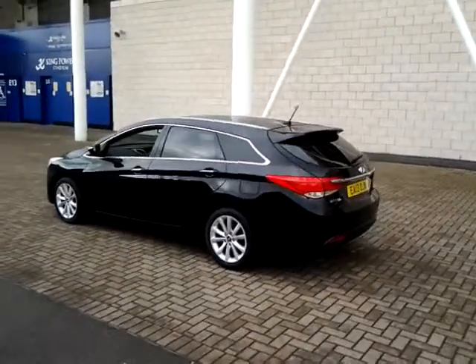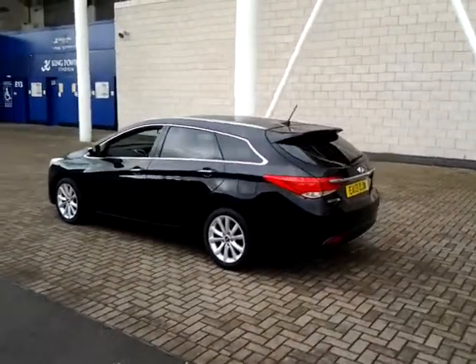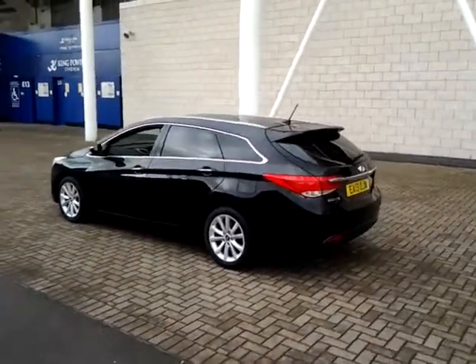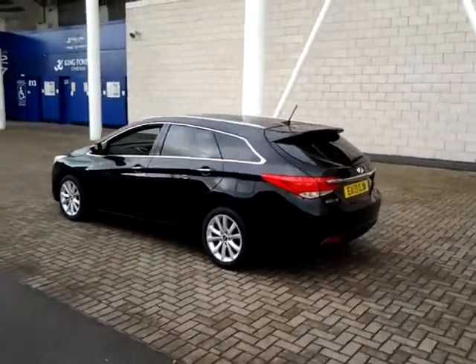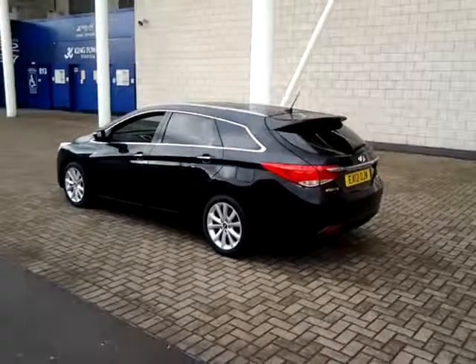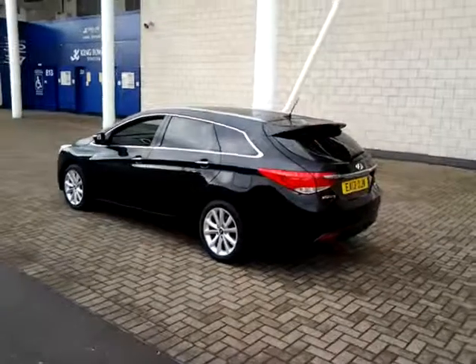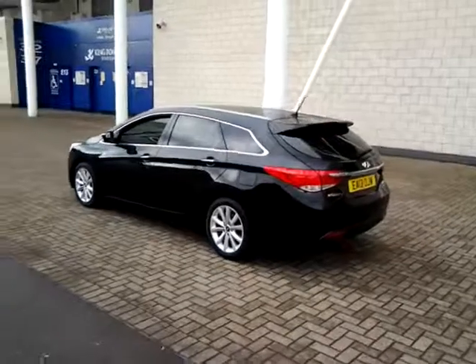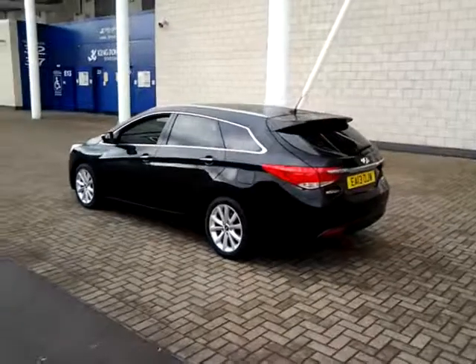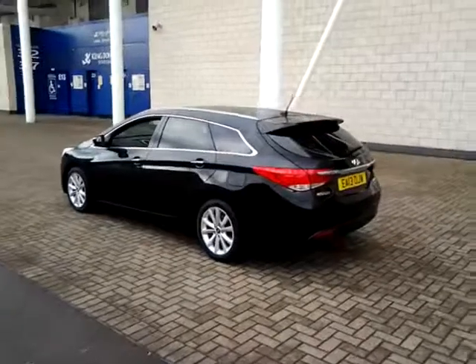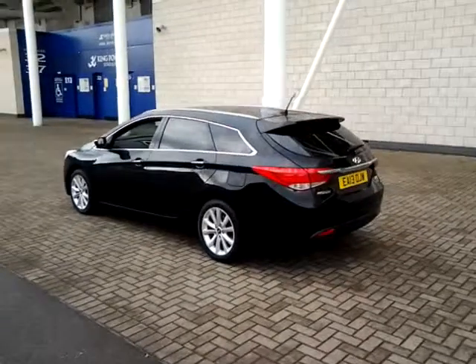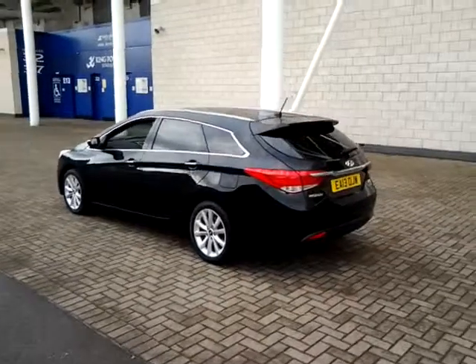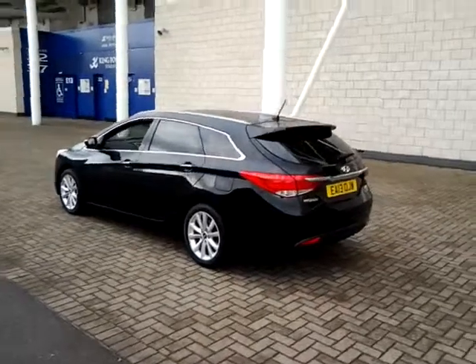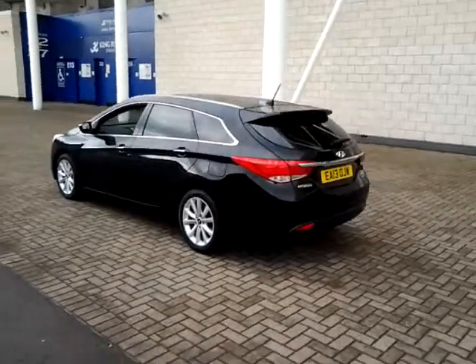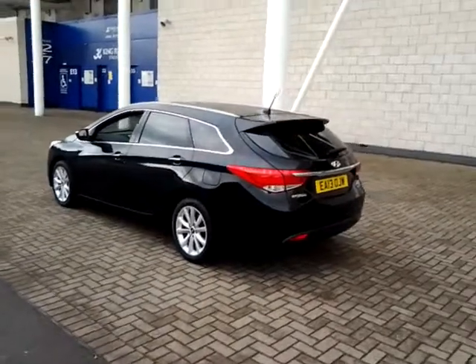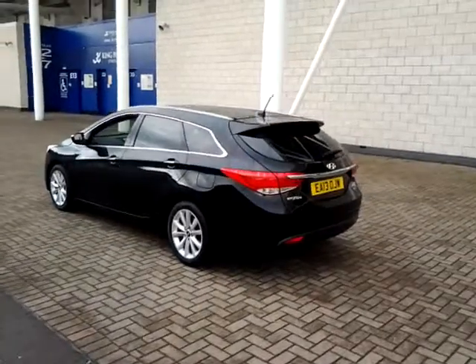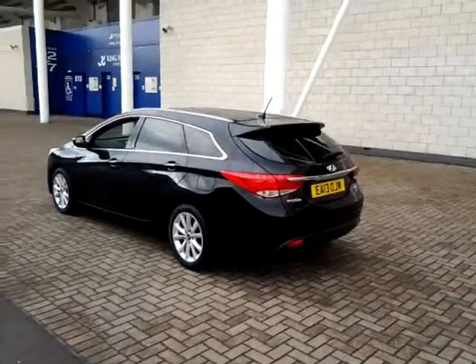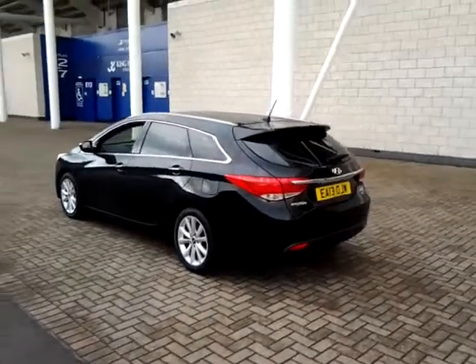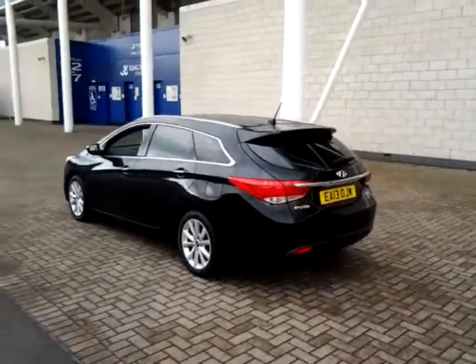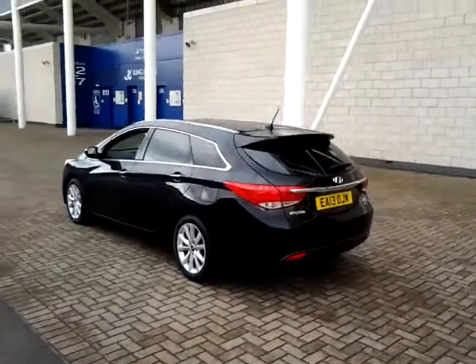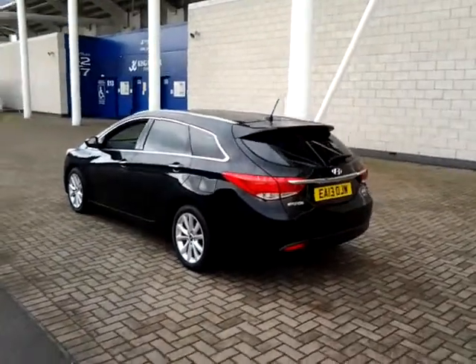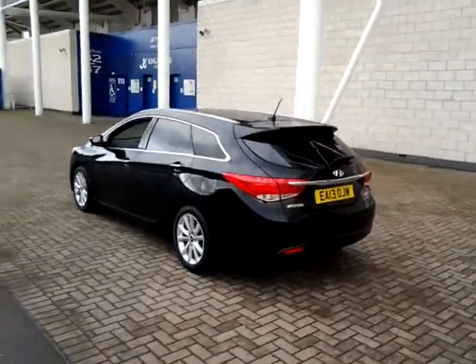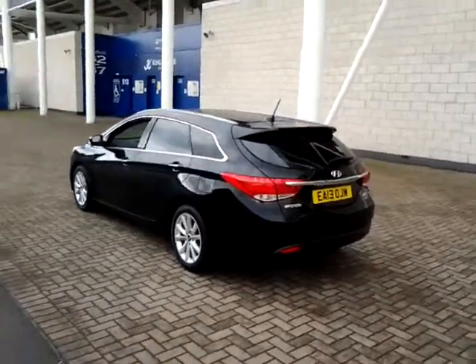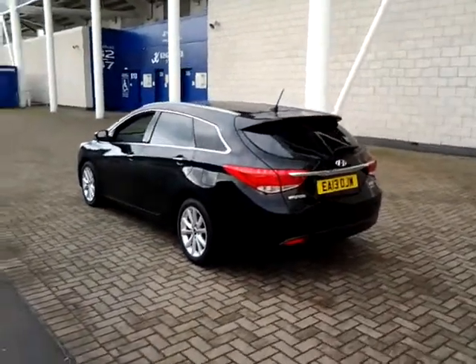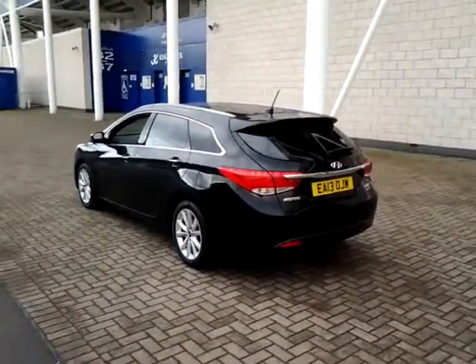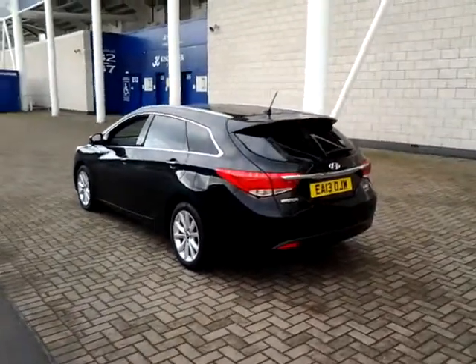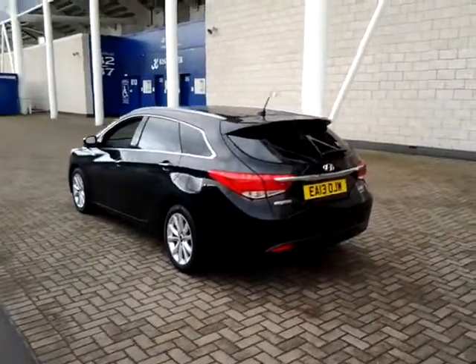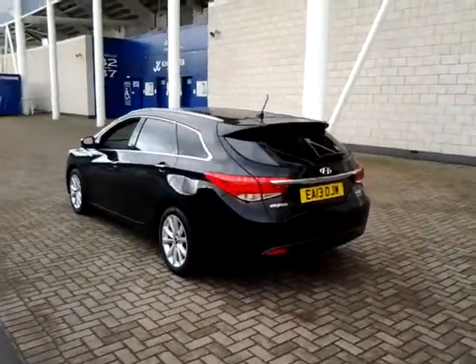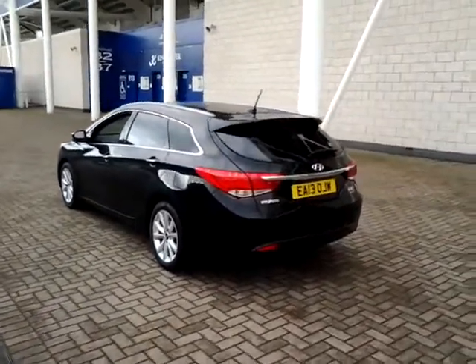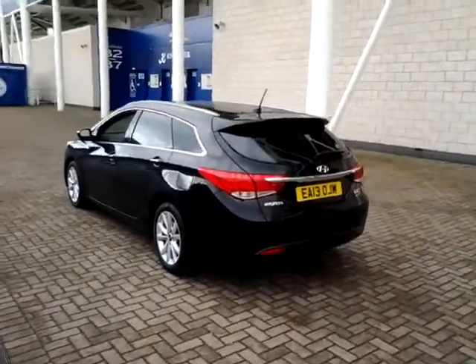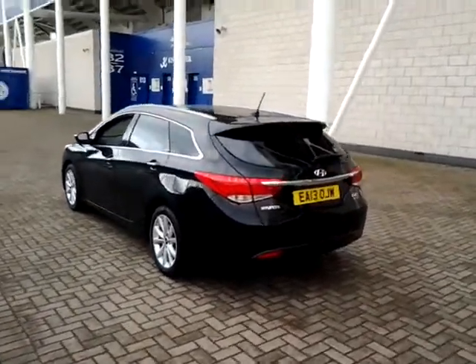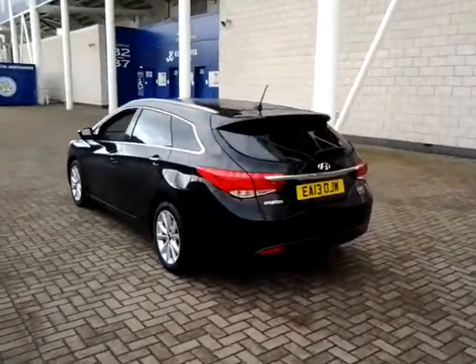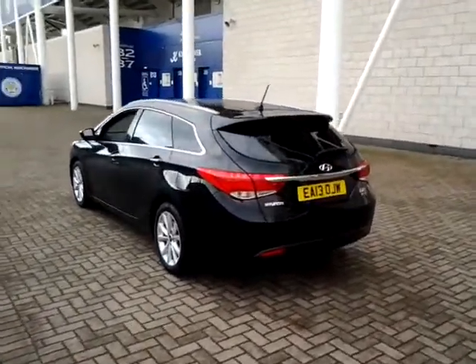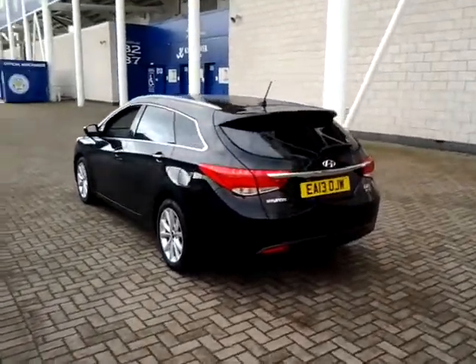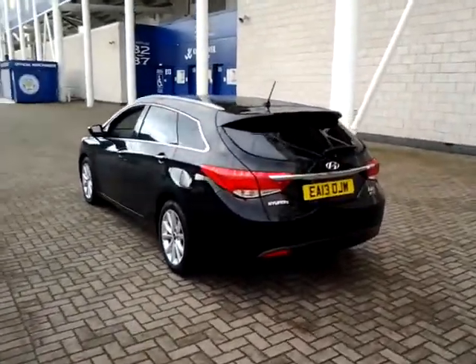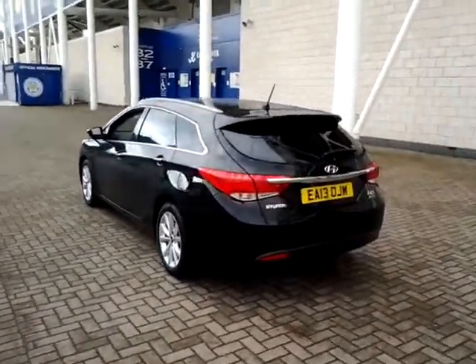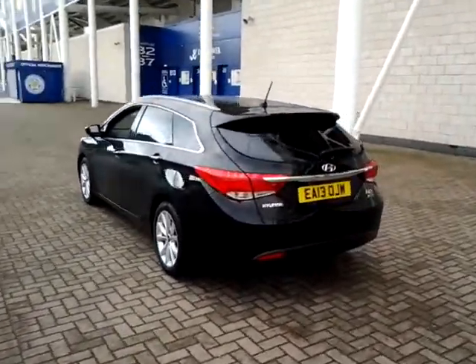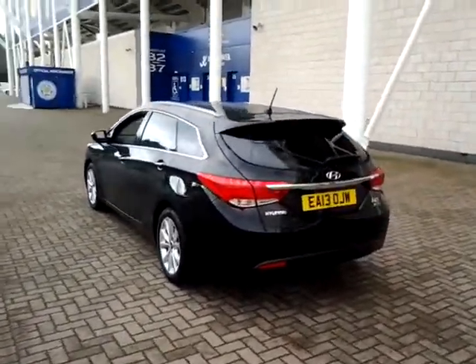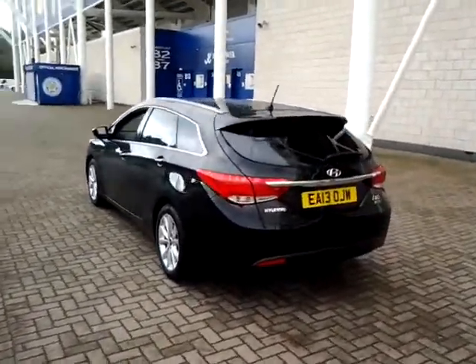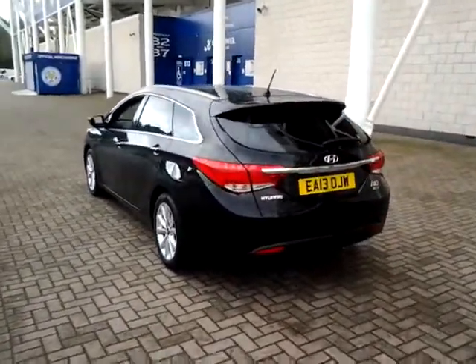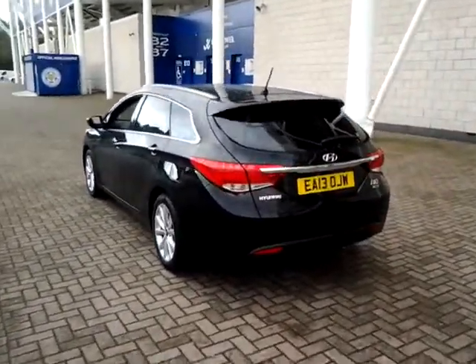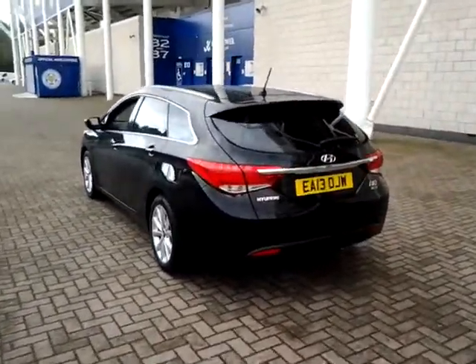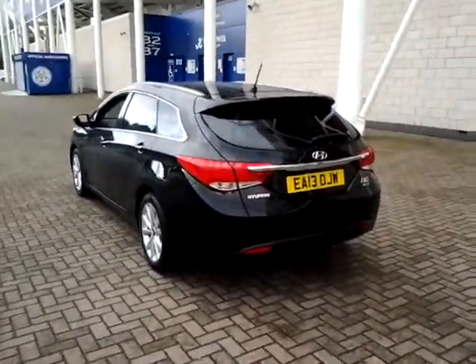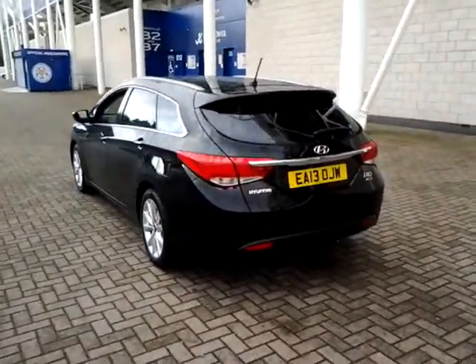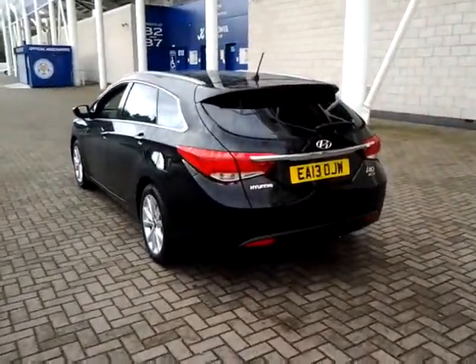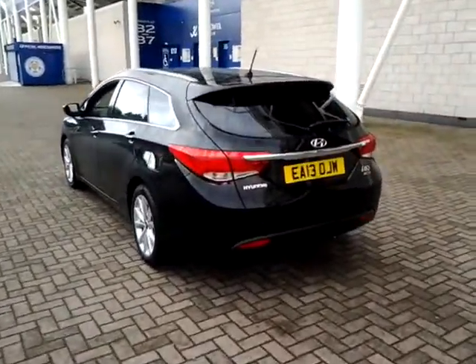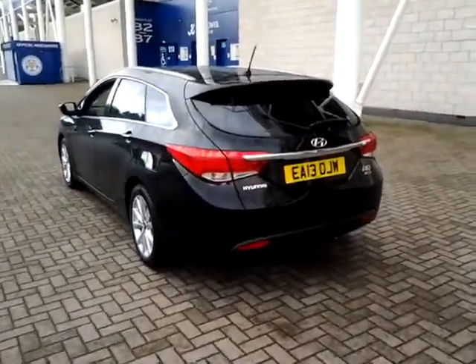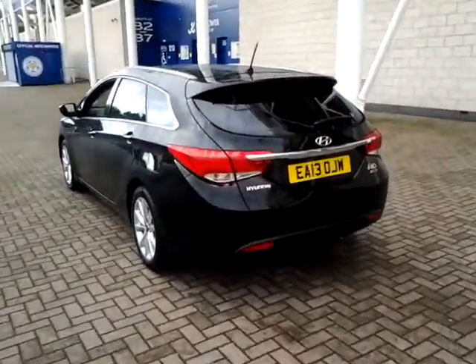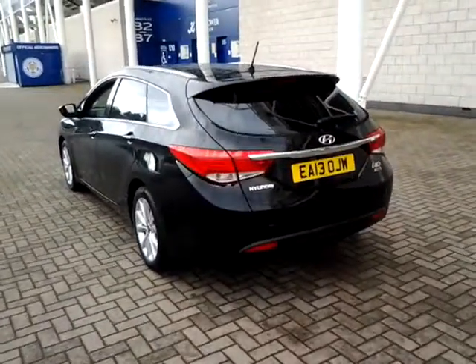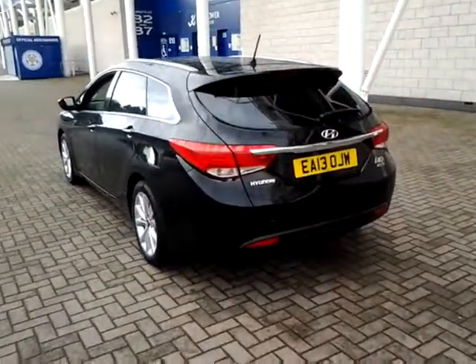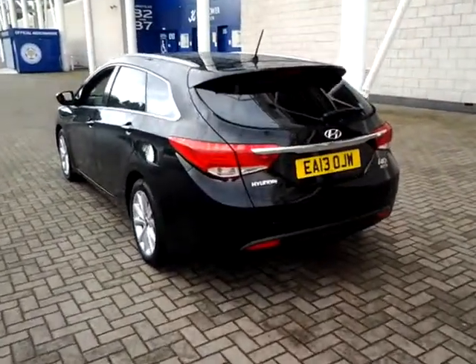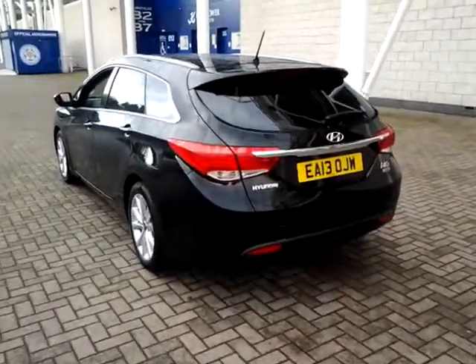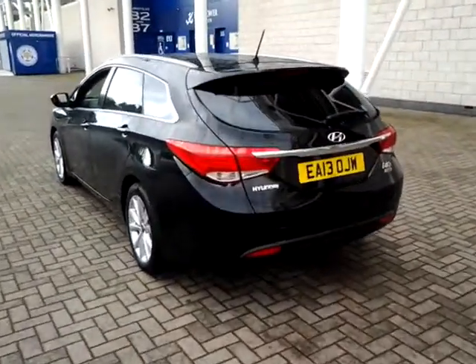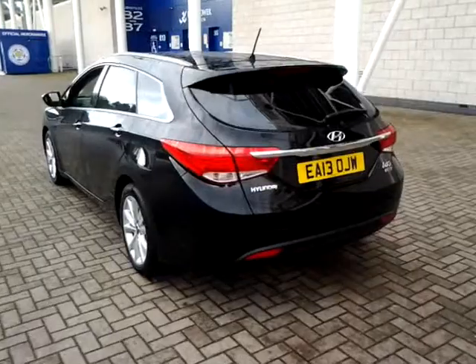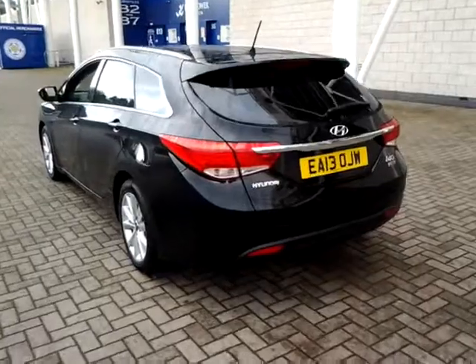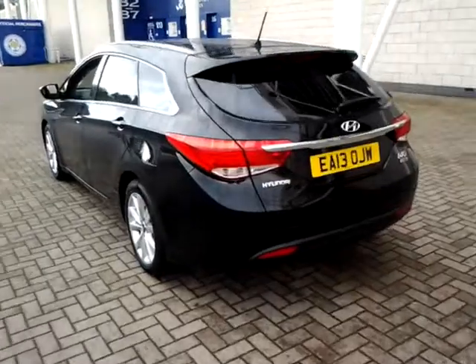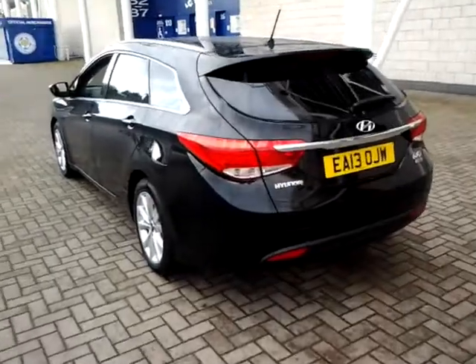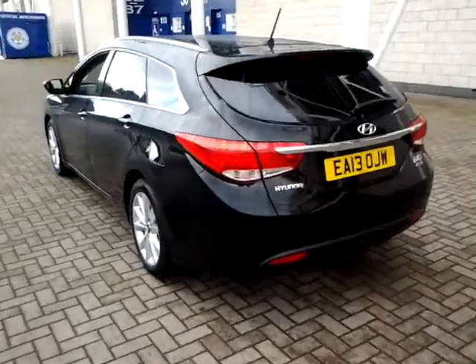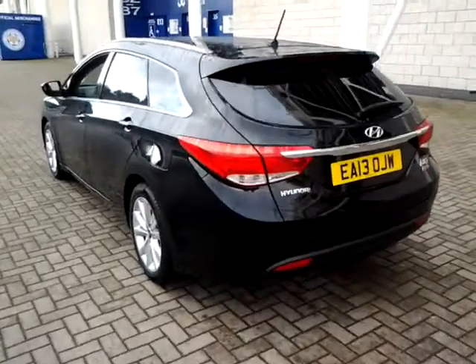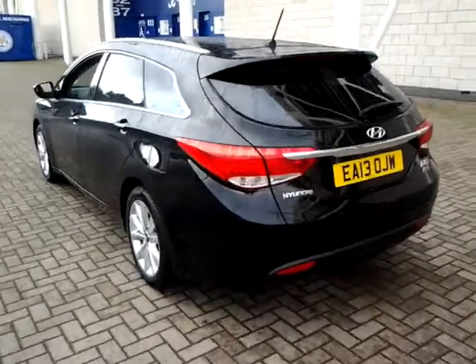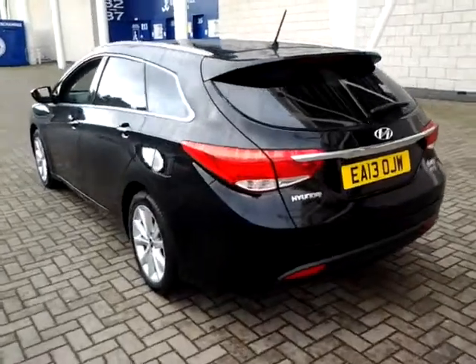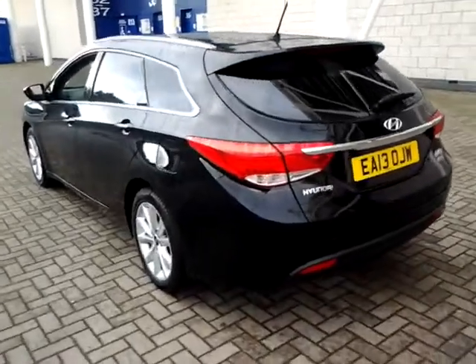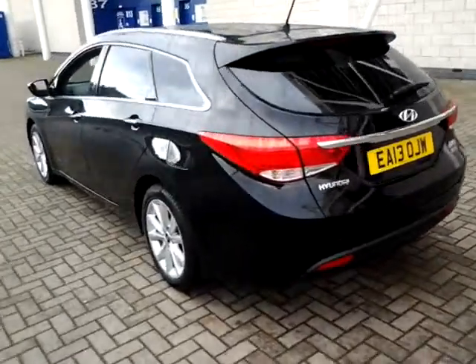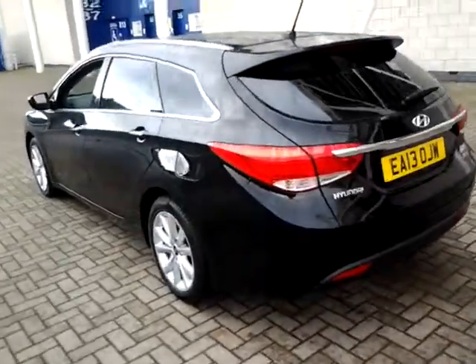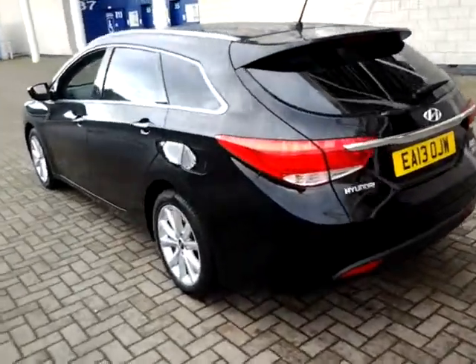This car also benefits from privacy glass, front and rear parking sensors, and a reversing camera.